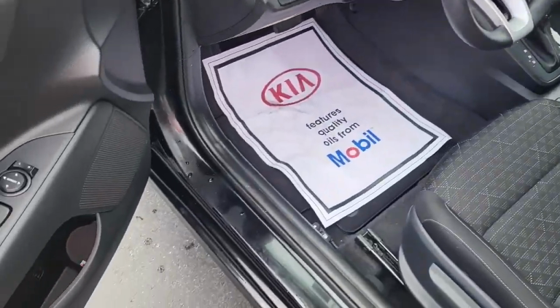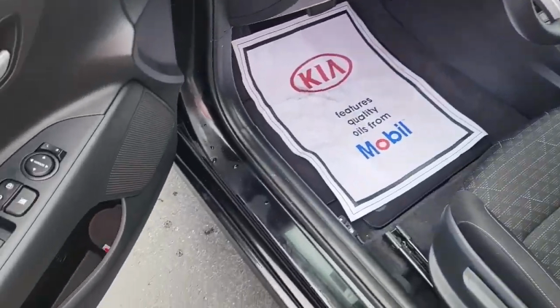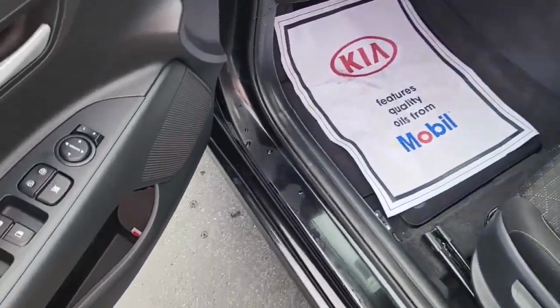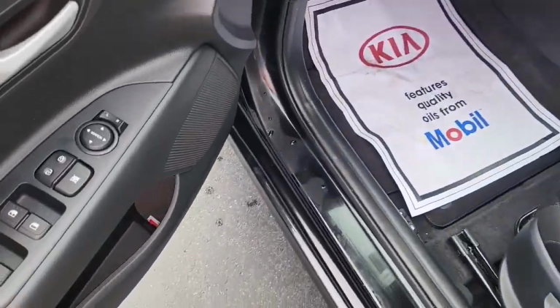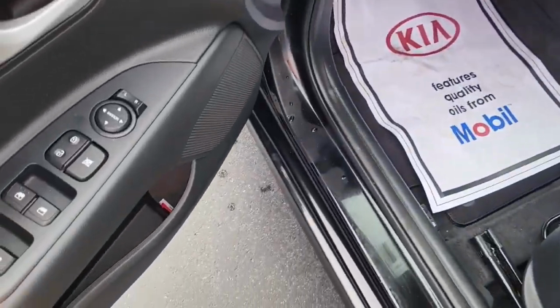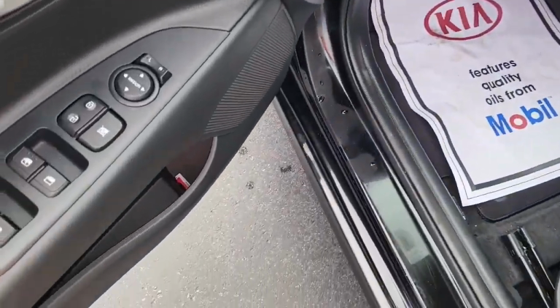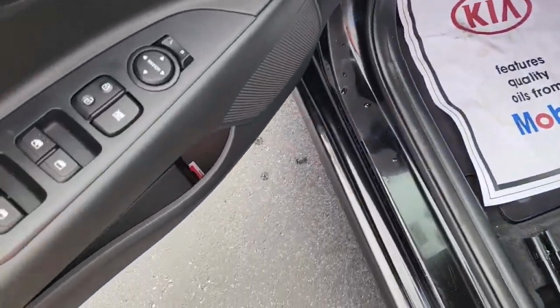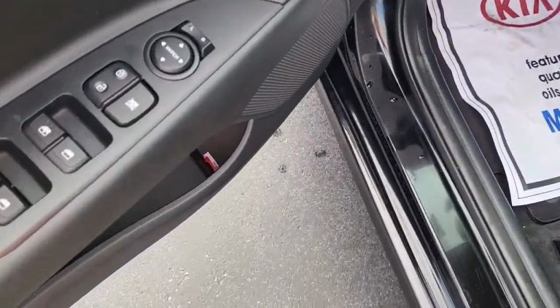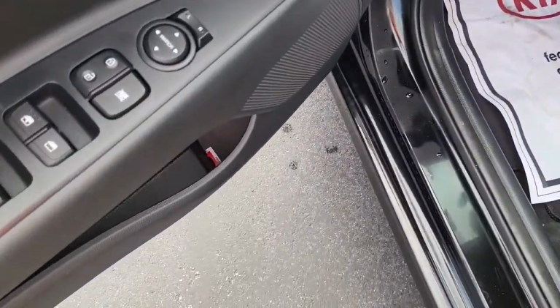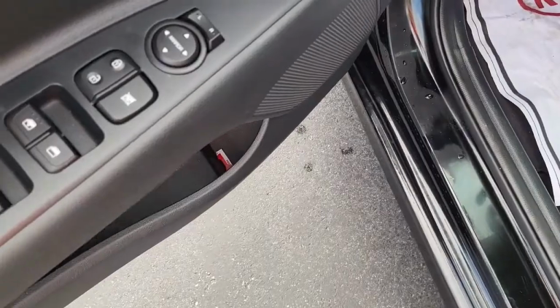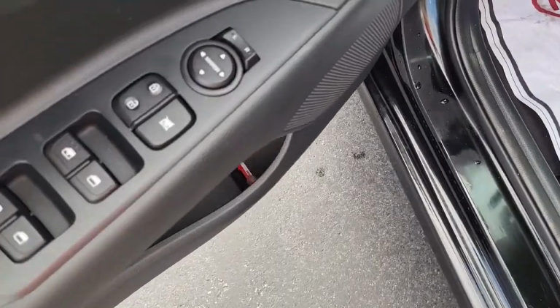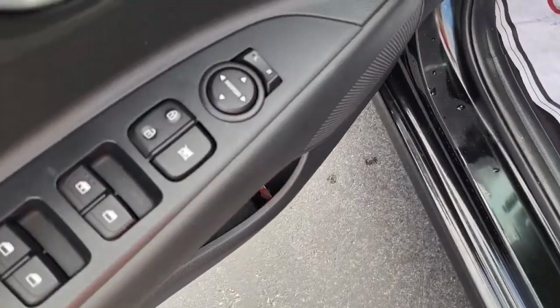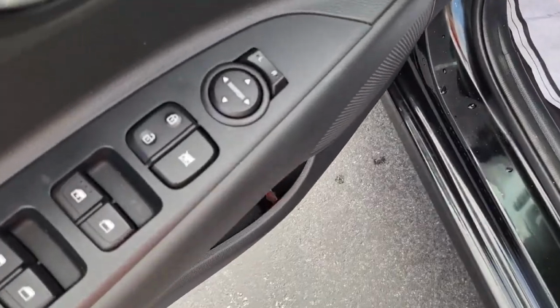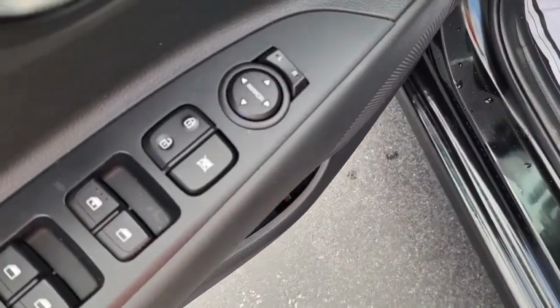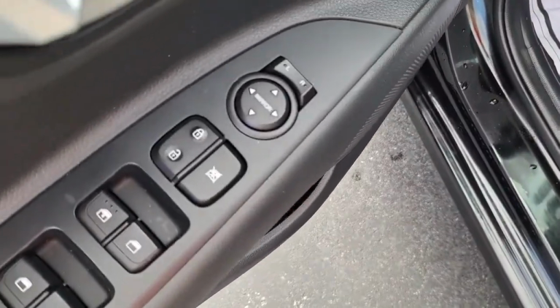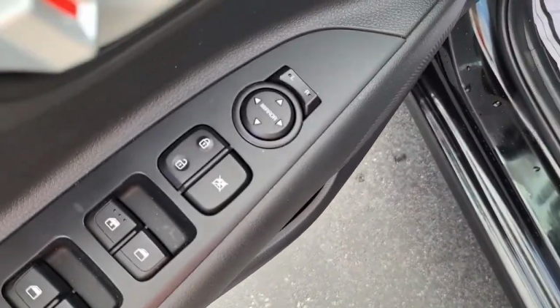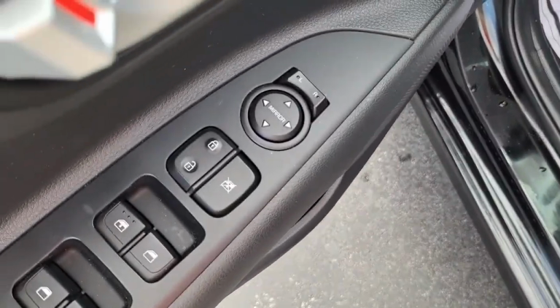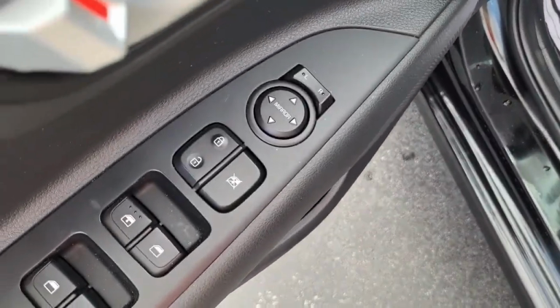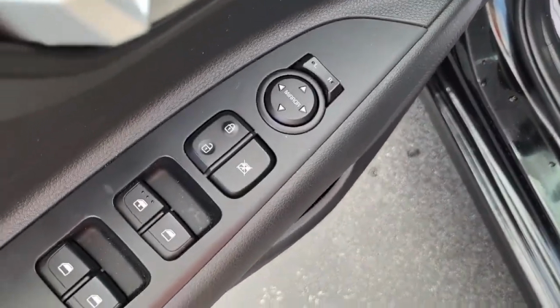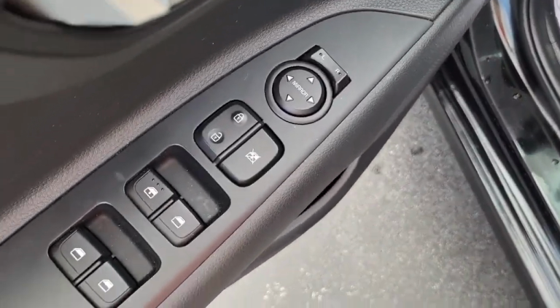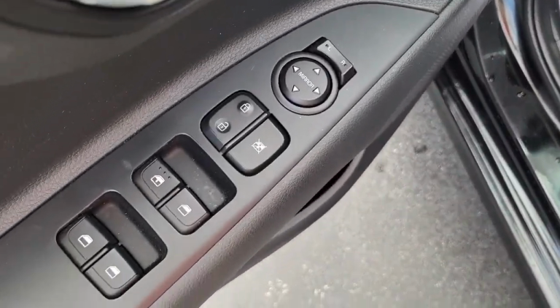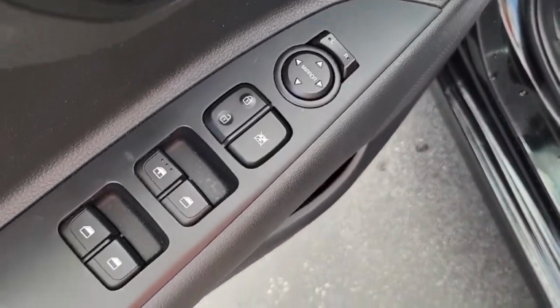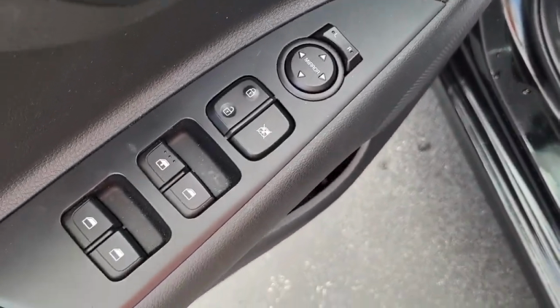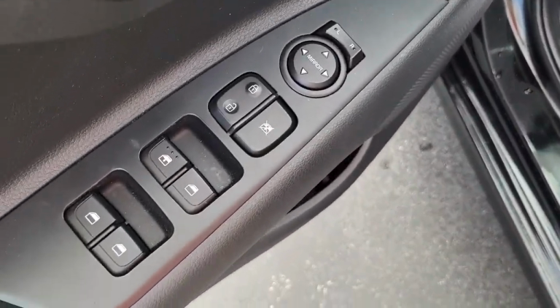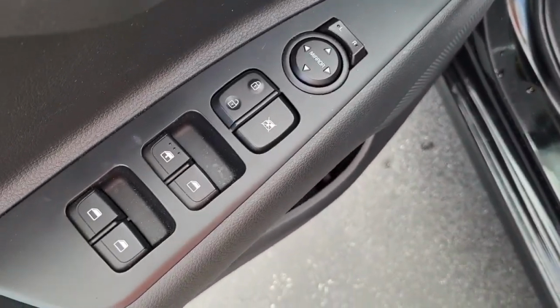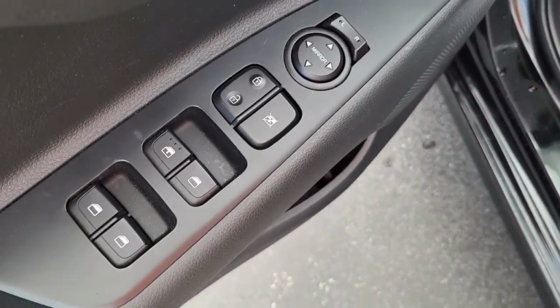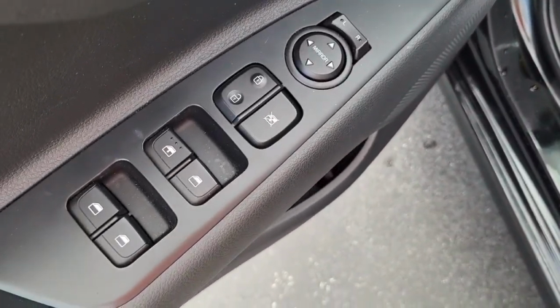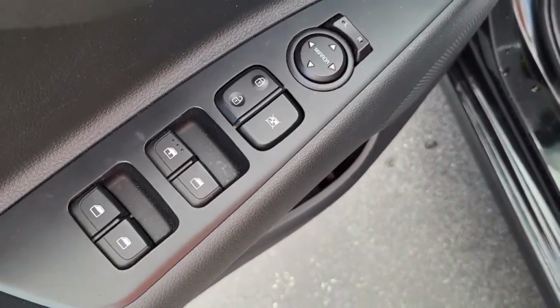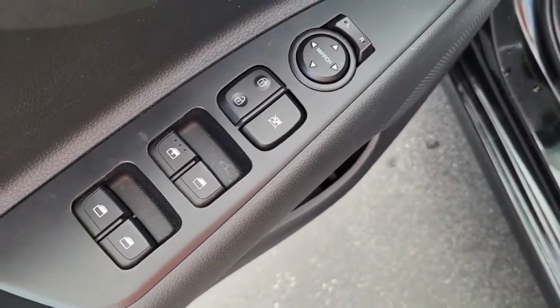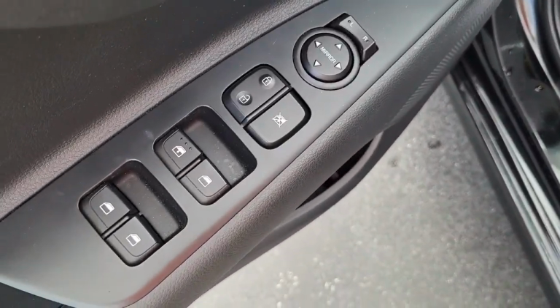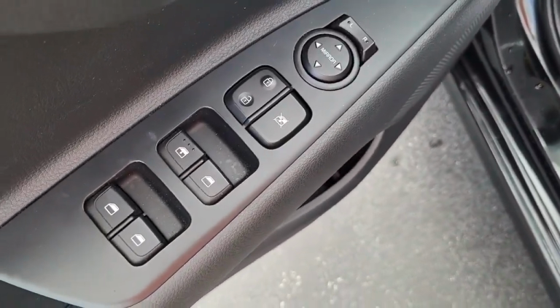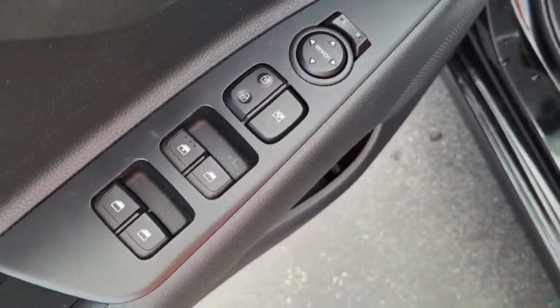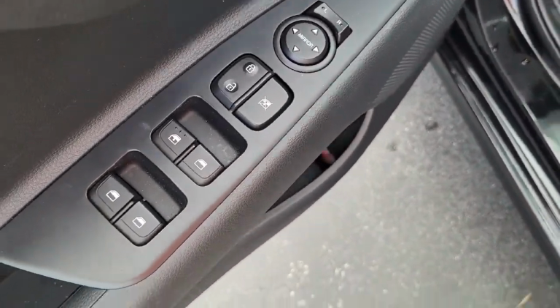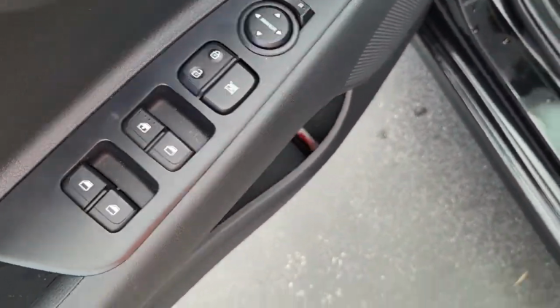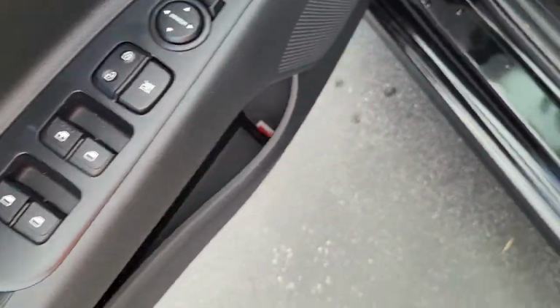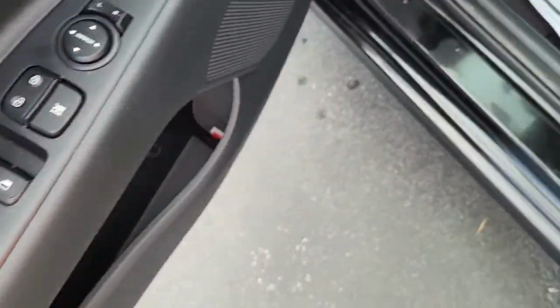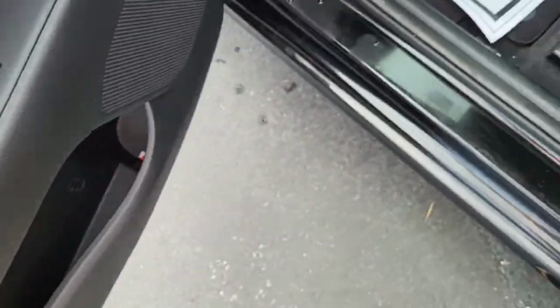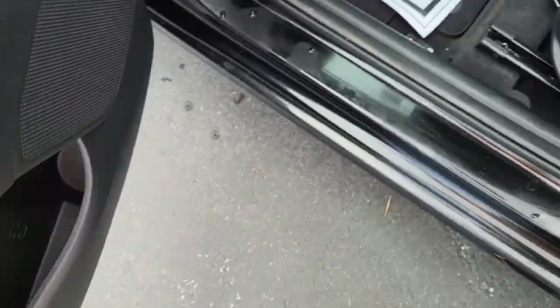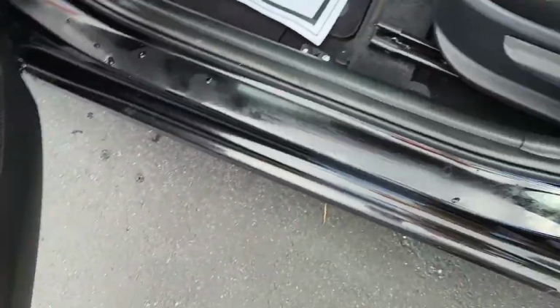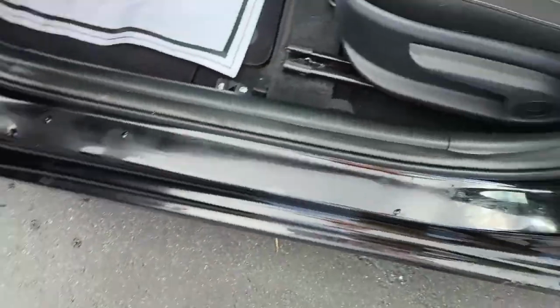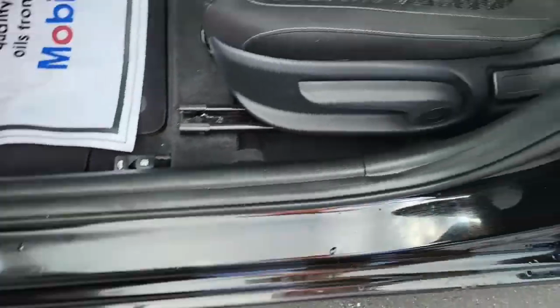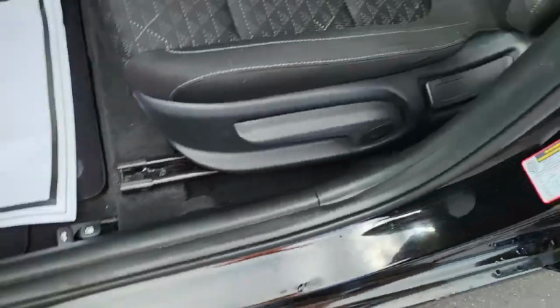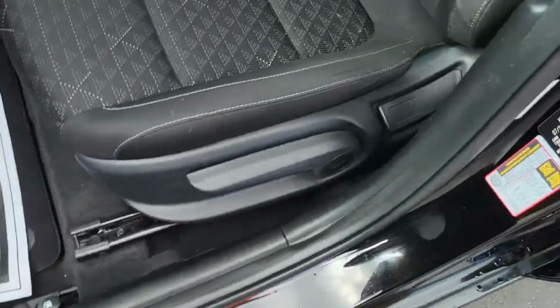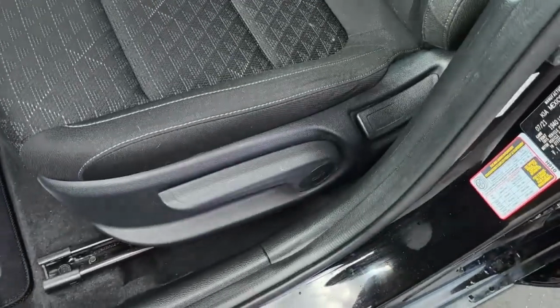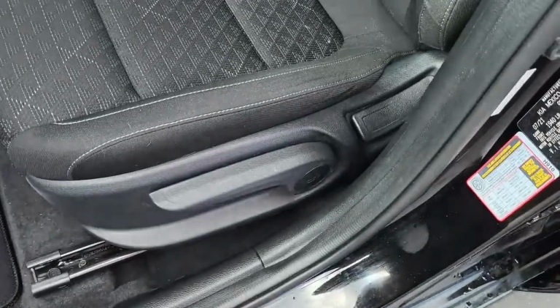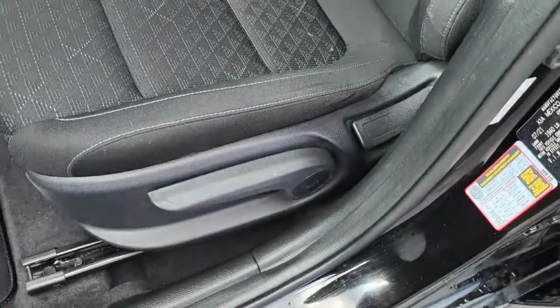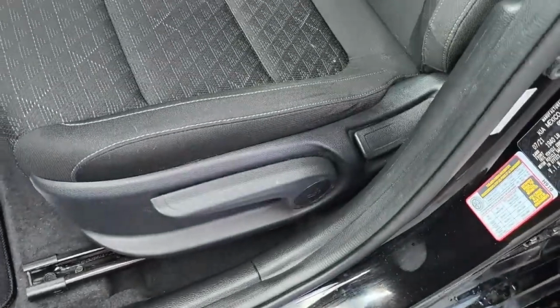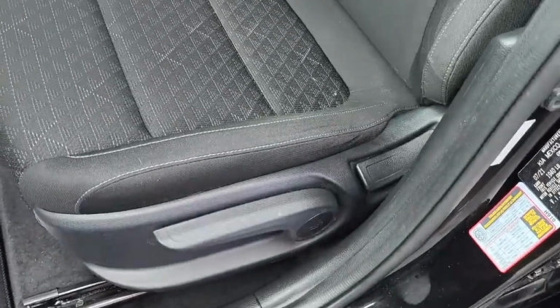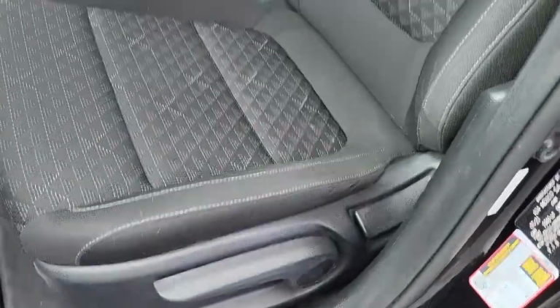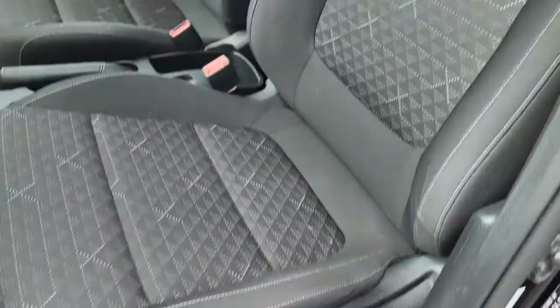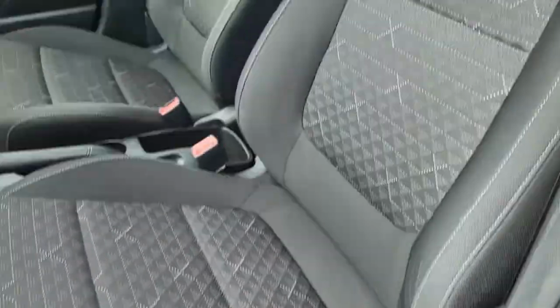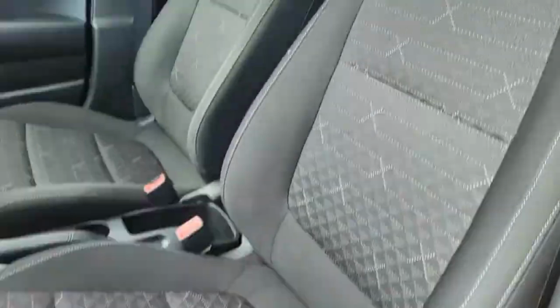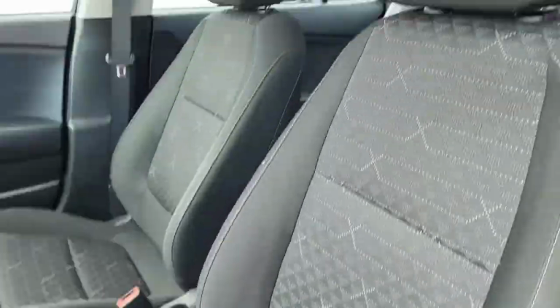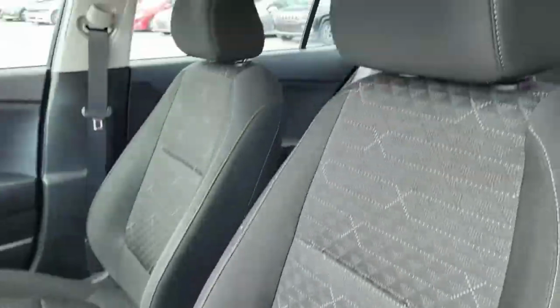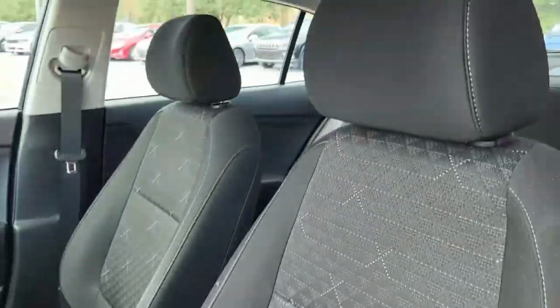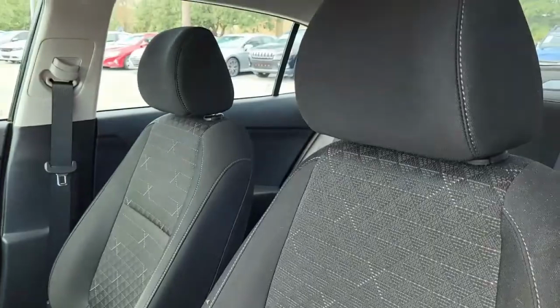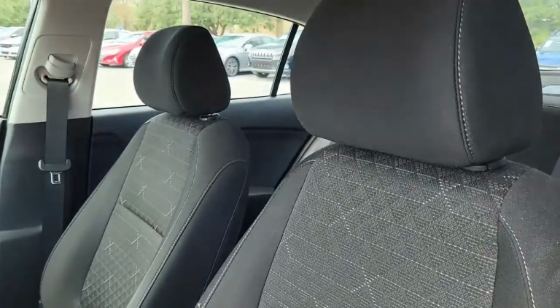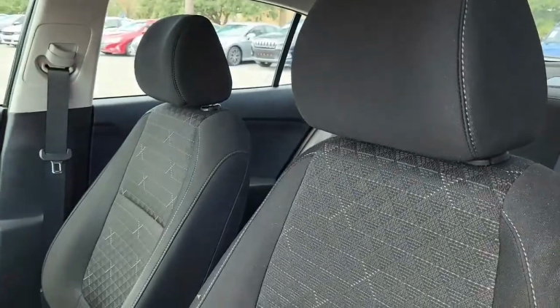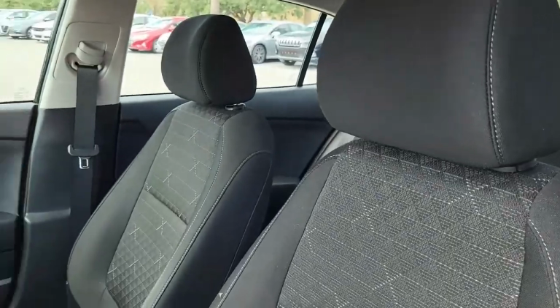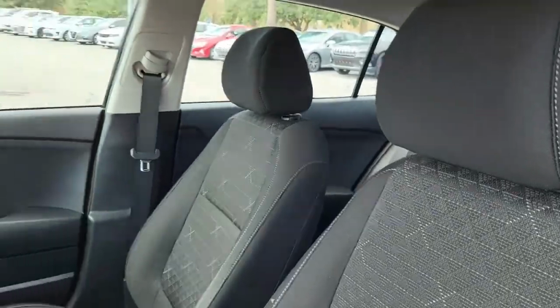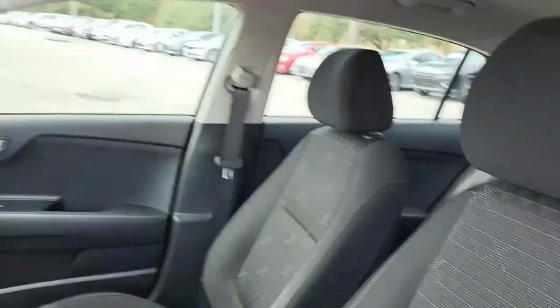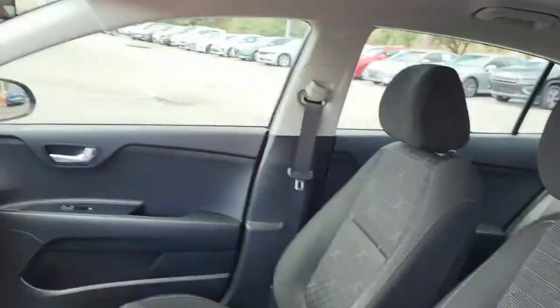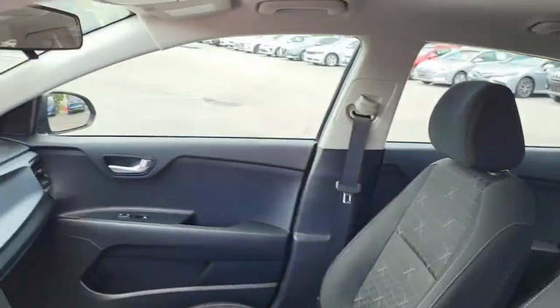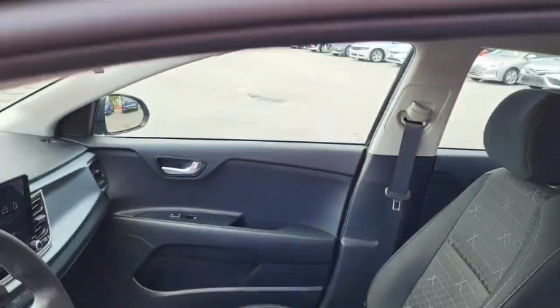Coming to the driver side door. It's got your power mirrors, power windows, power locks. Handle here for driver seat adjustment.